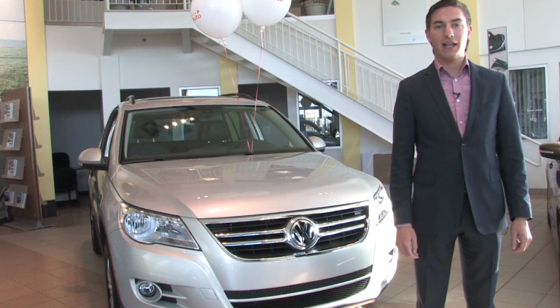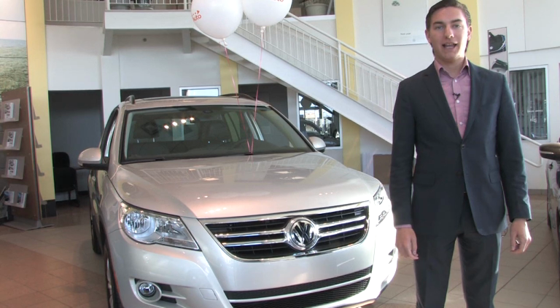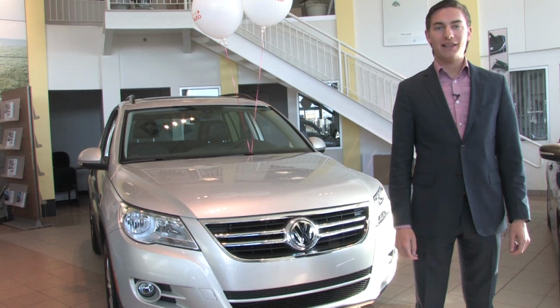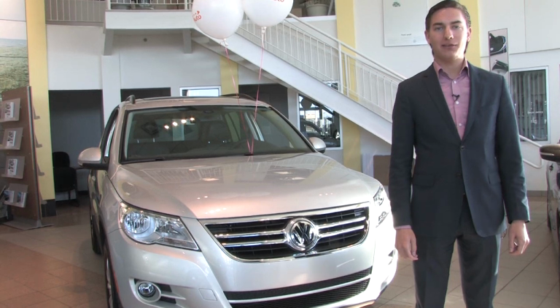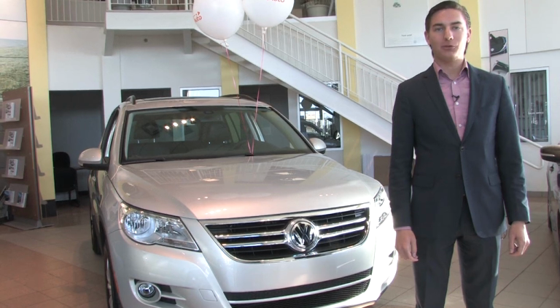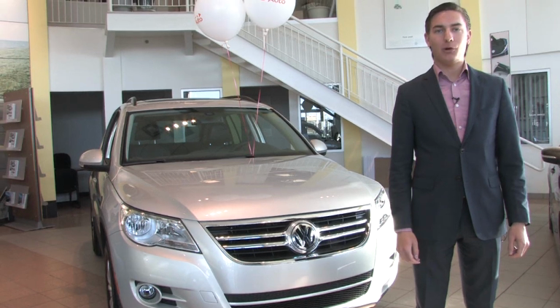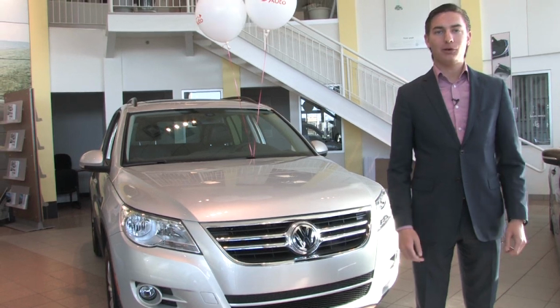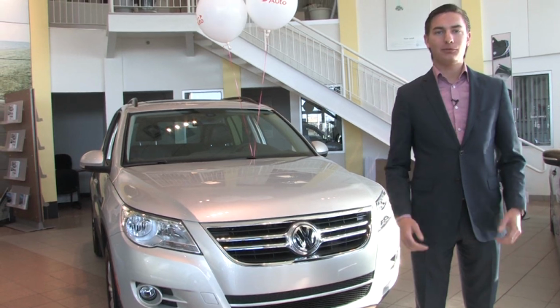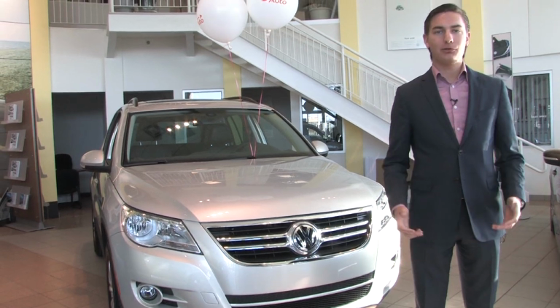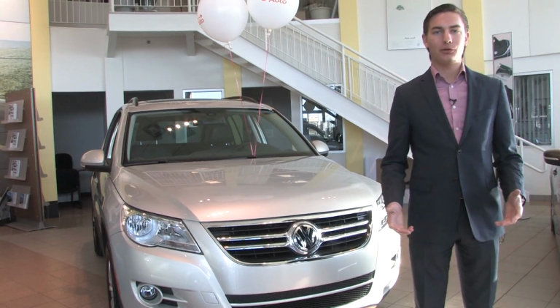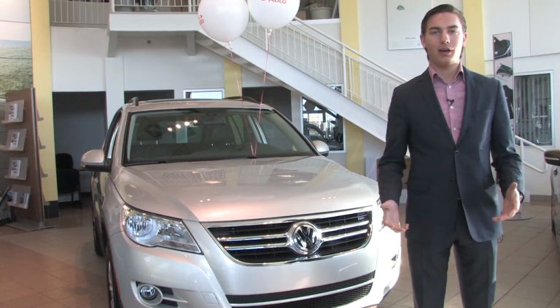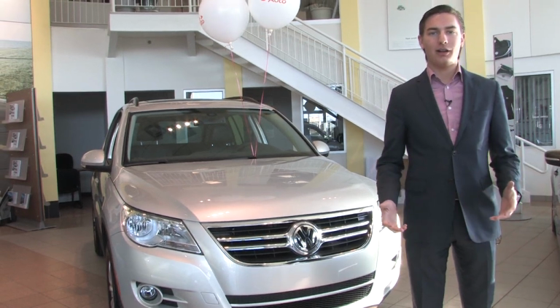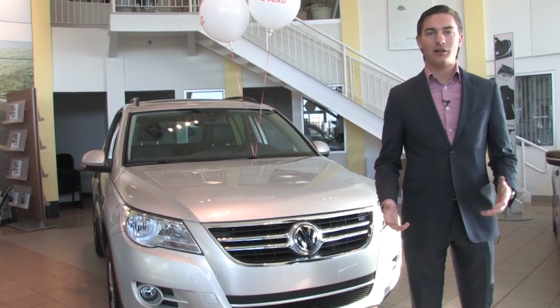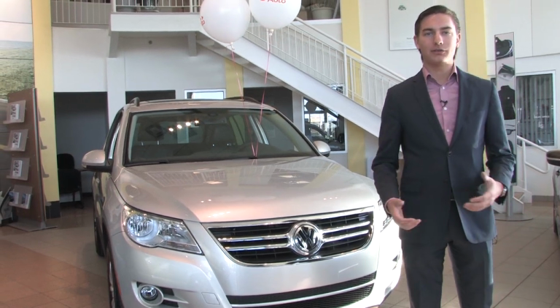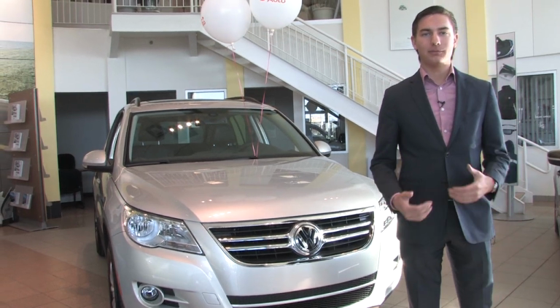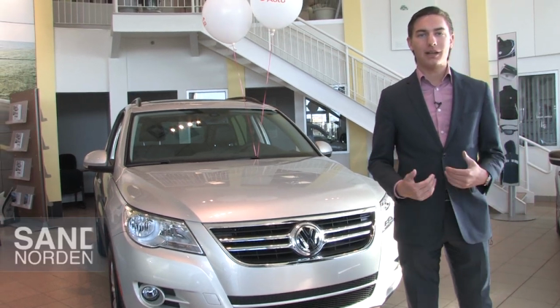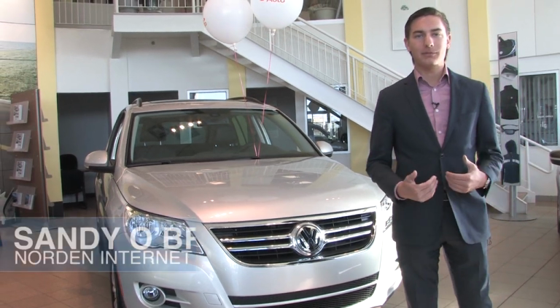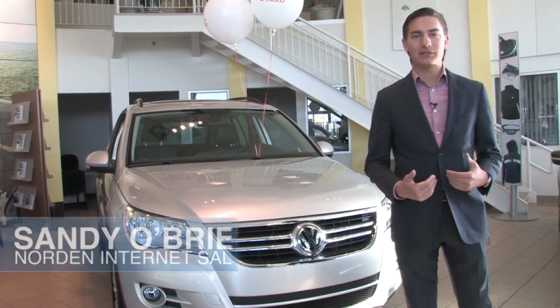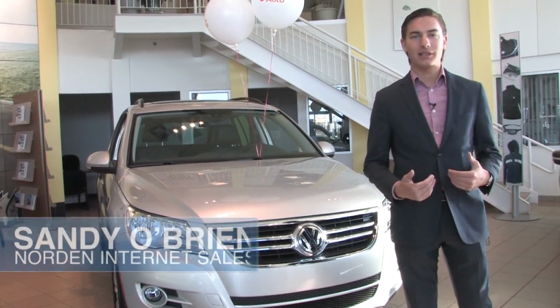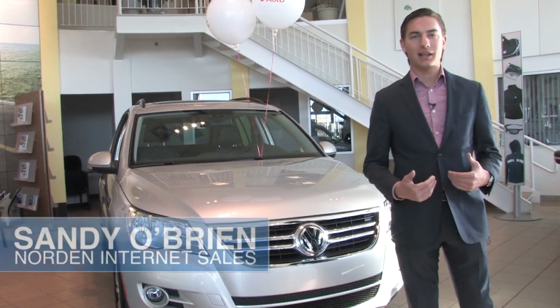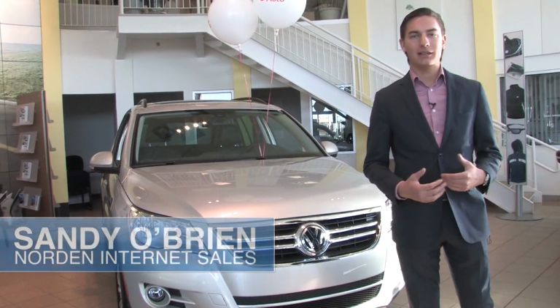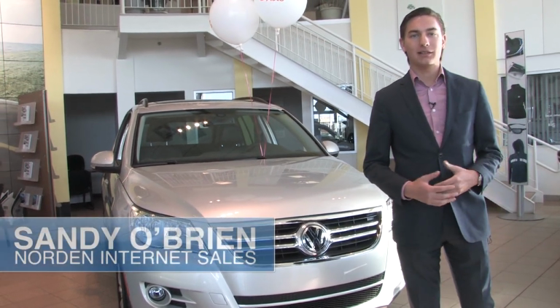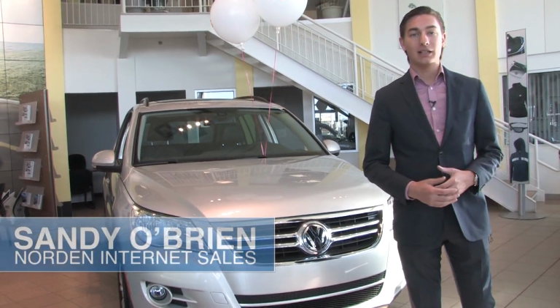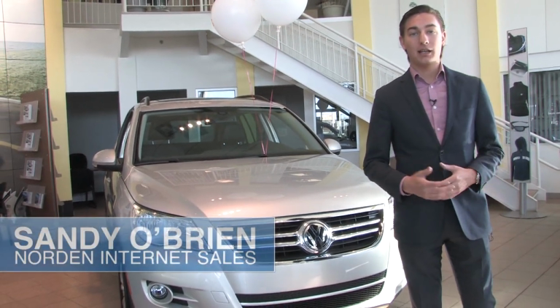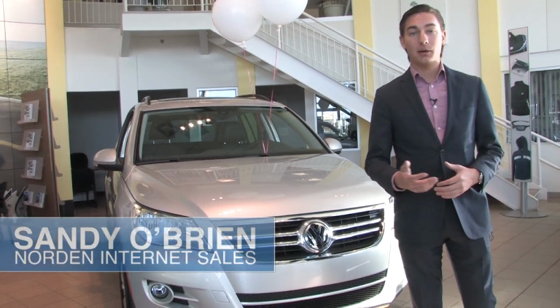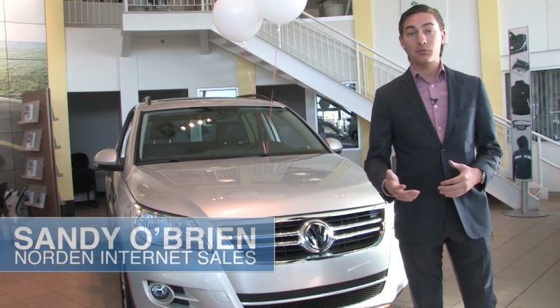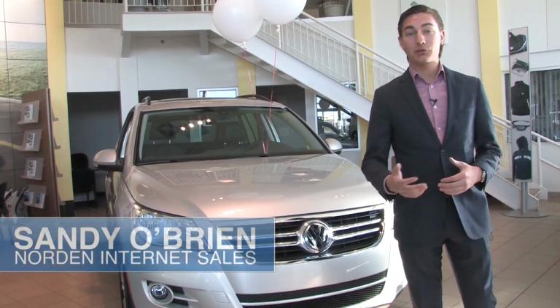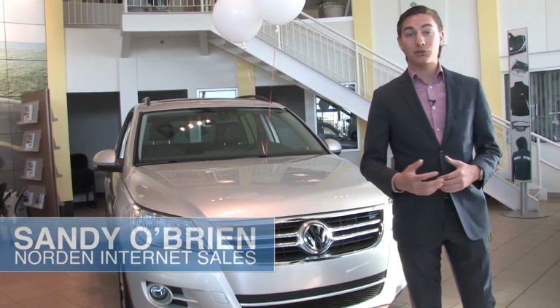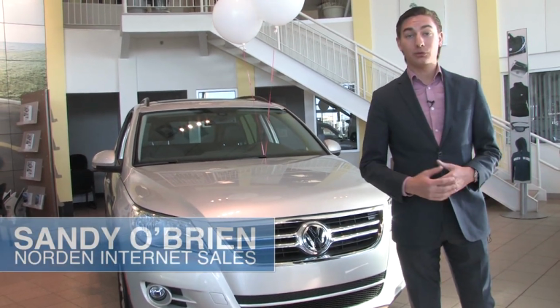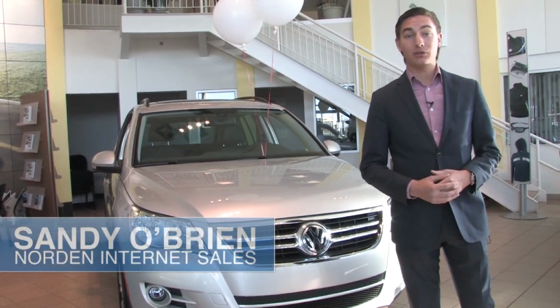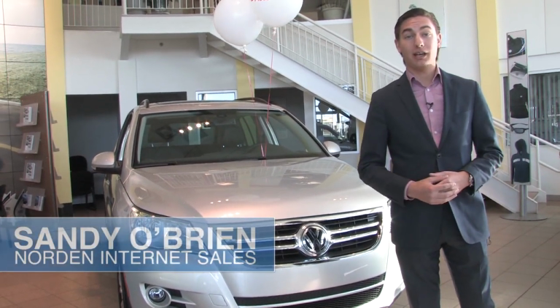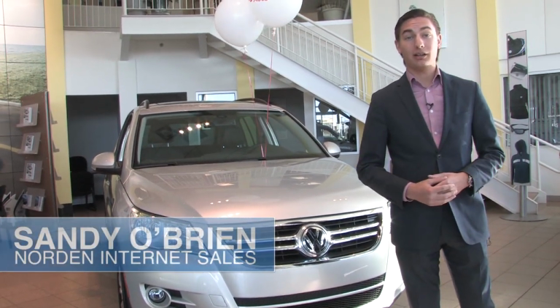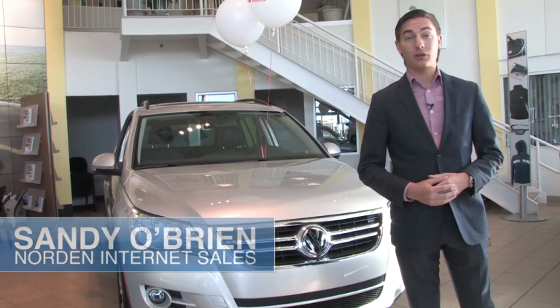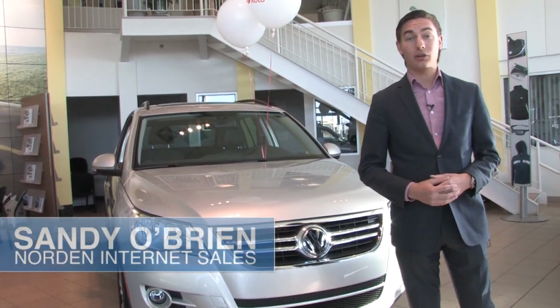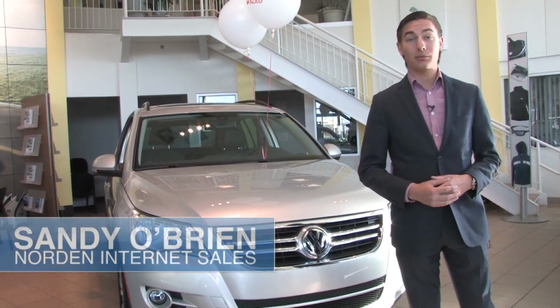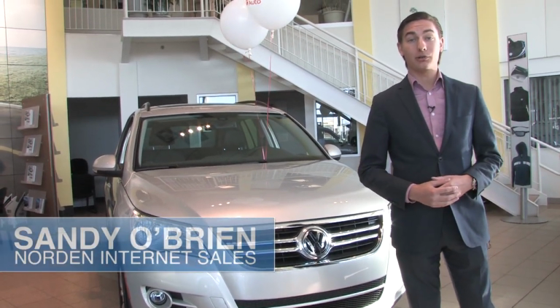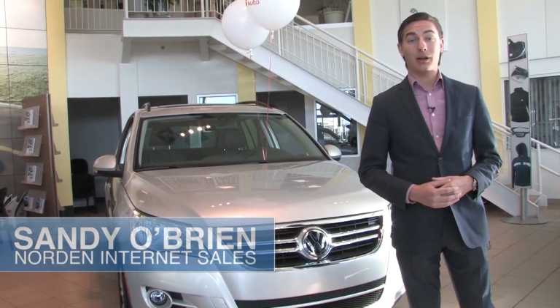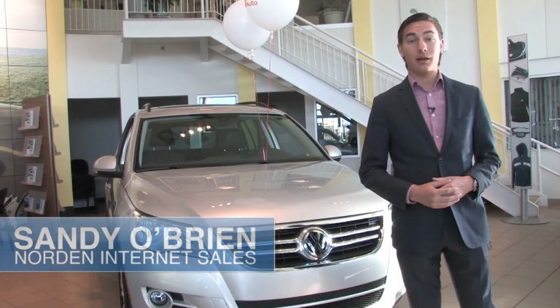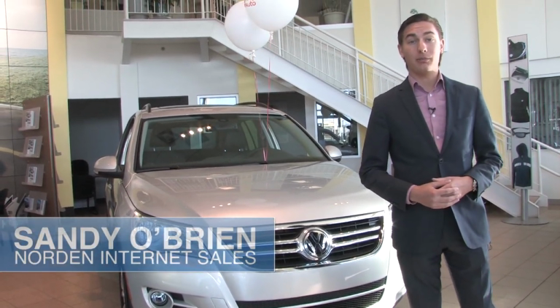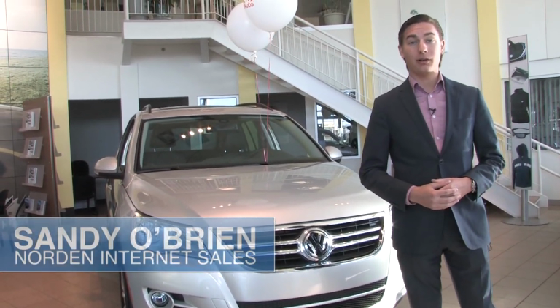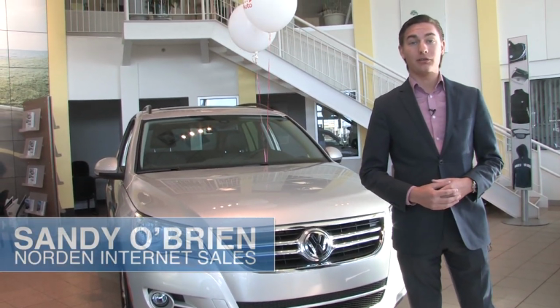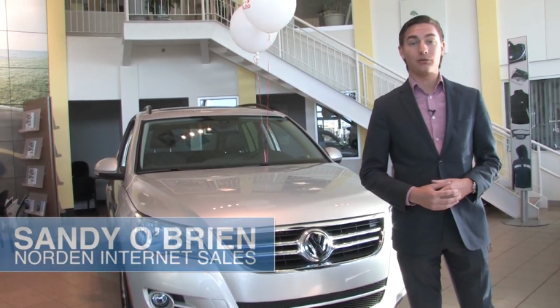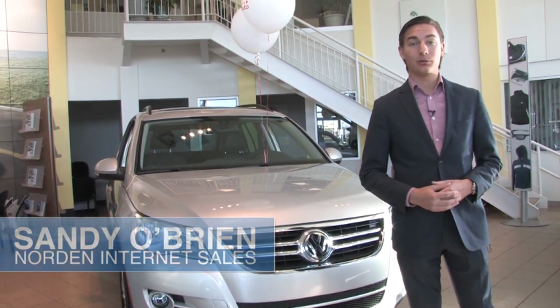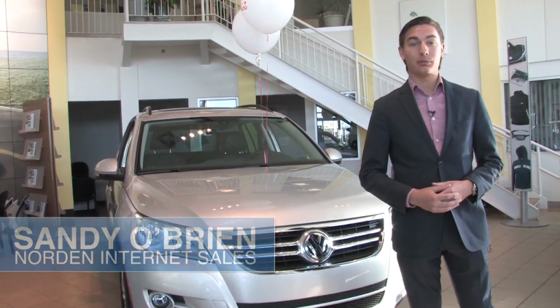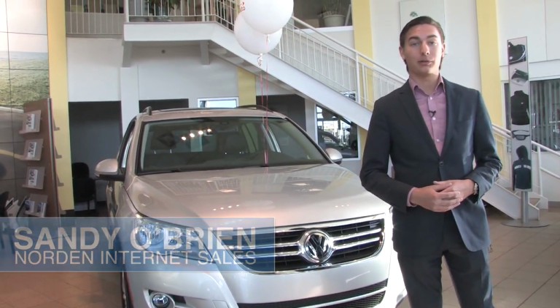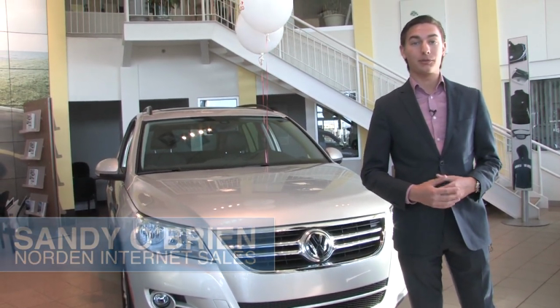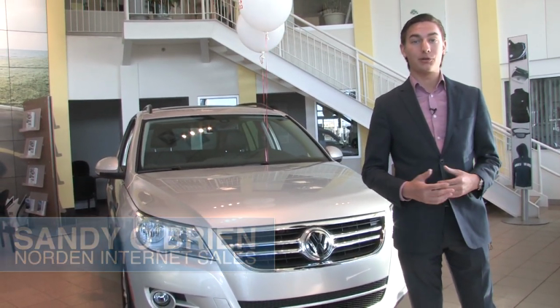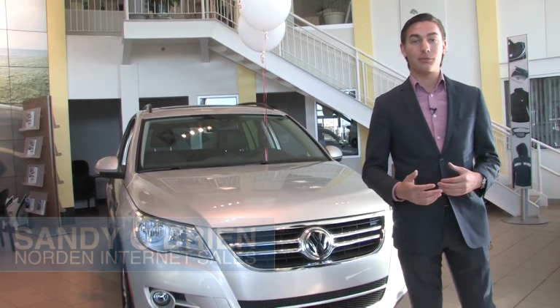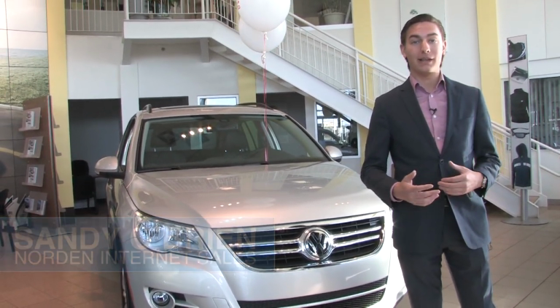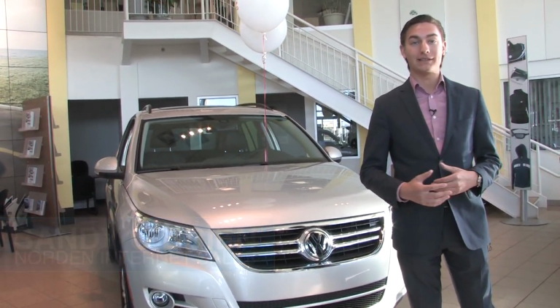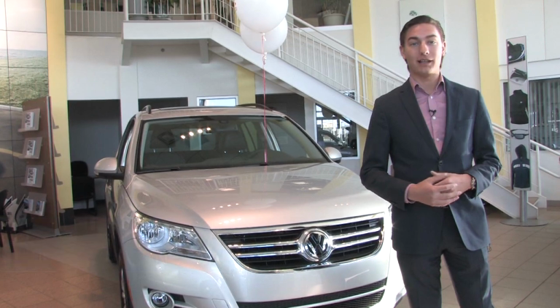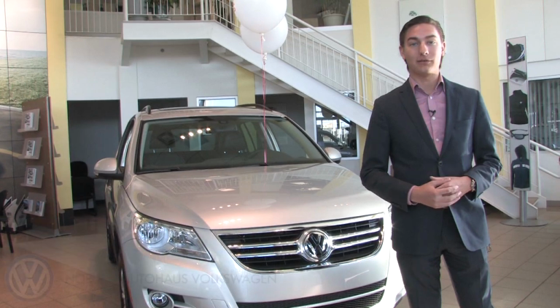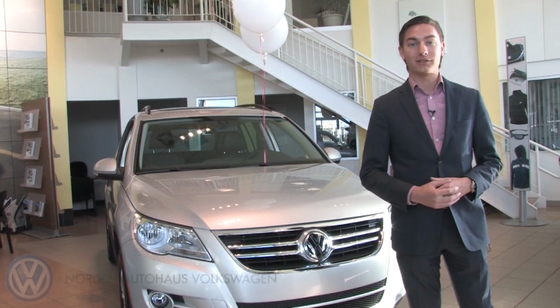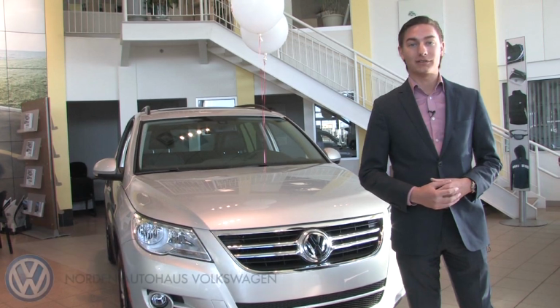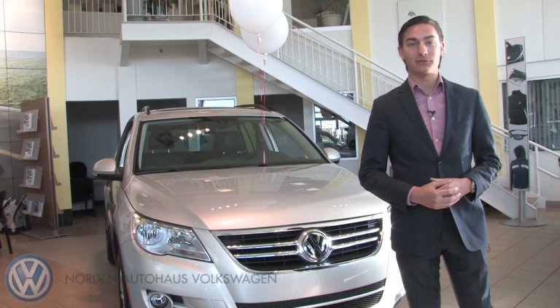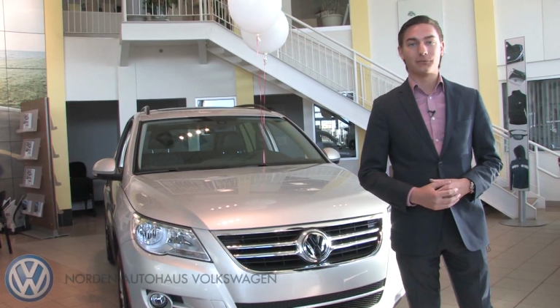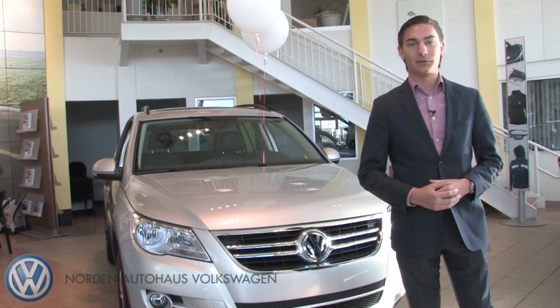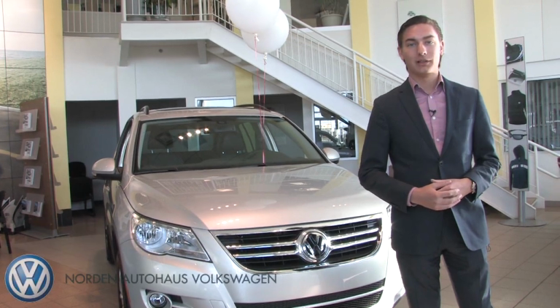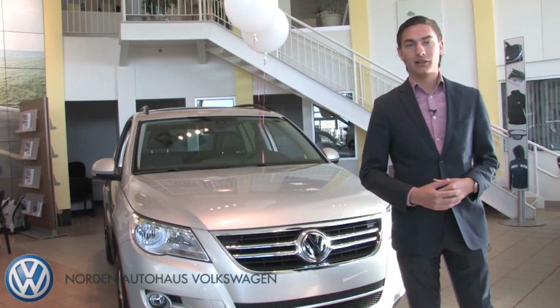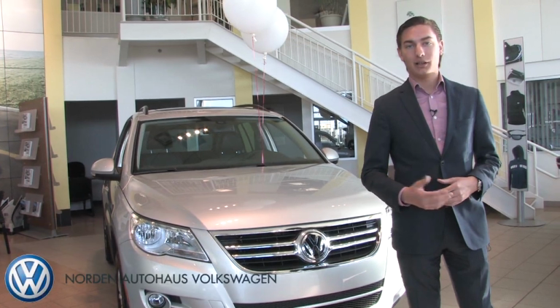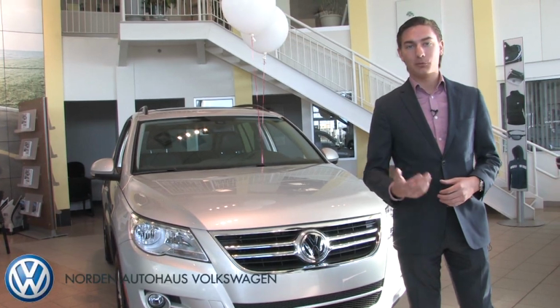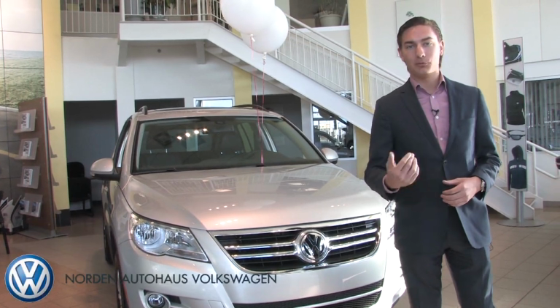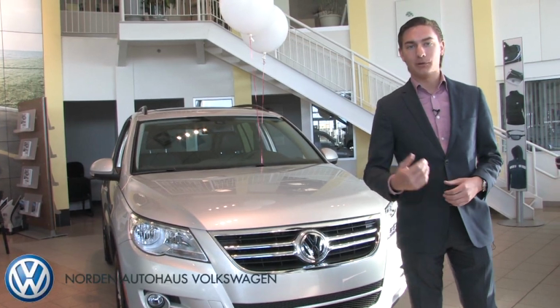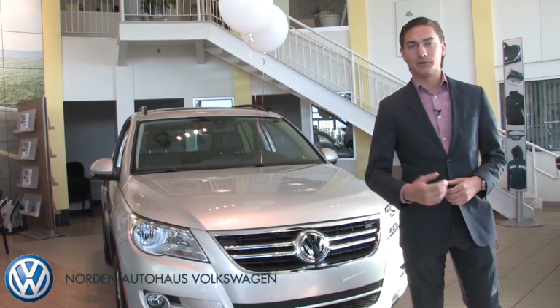Hey there, welcome to Nord Auto House. My name is Sandy and I'm going to be showing you how to hook up your iPod to our premium 8 sound system. Come with me.